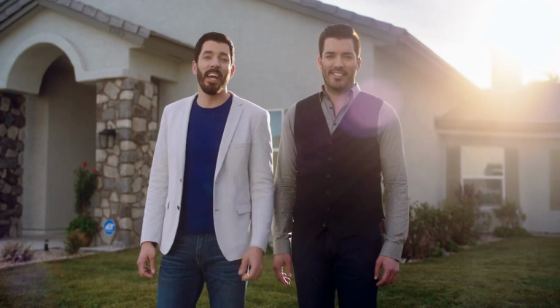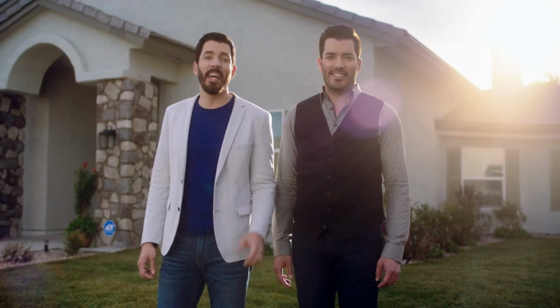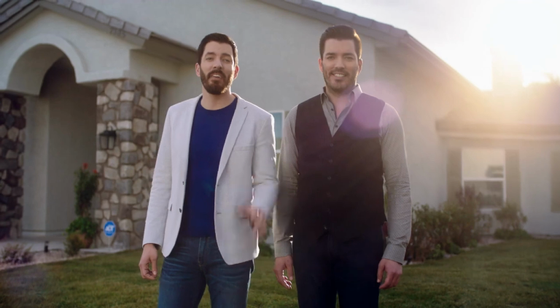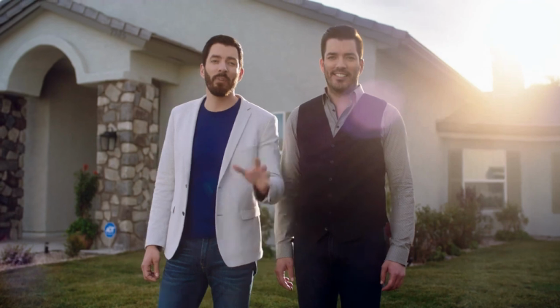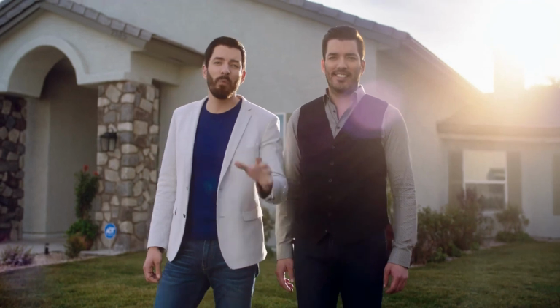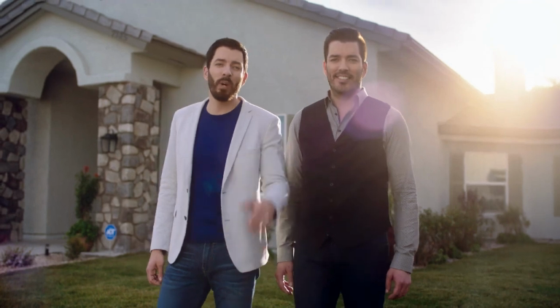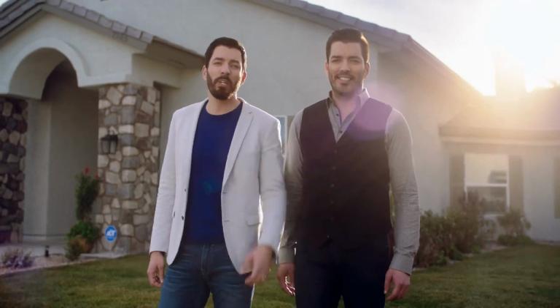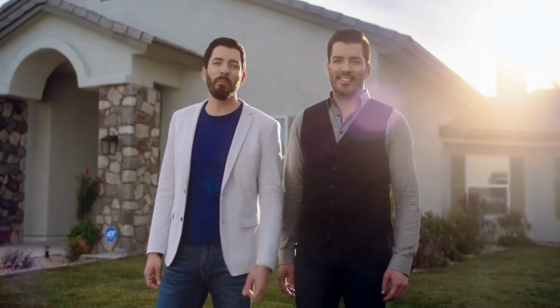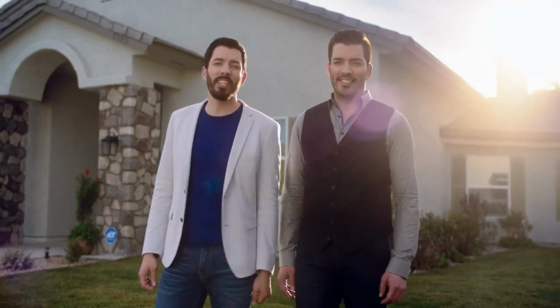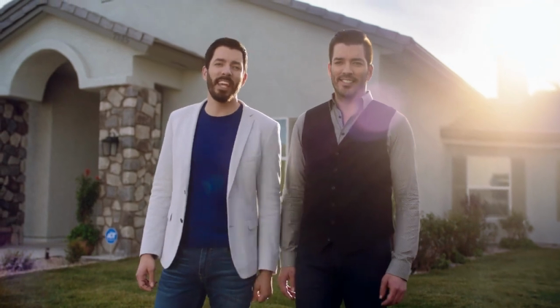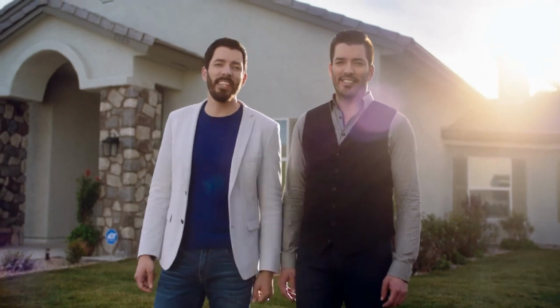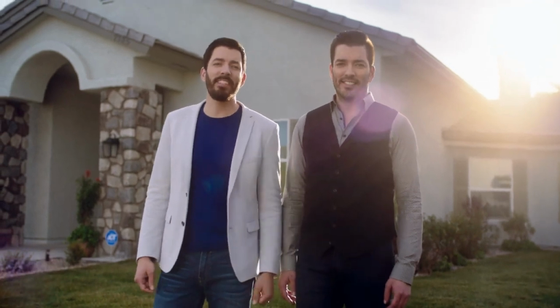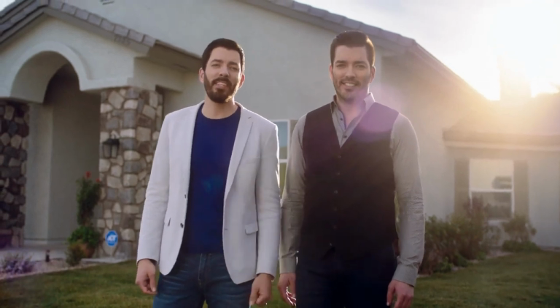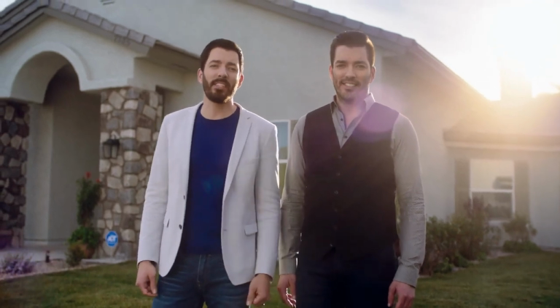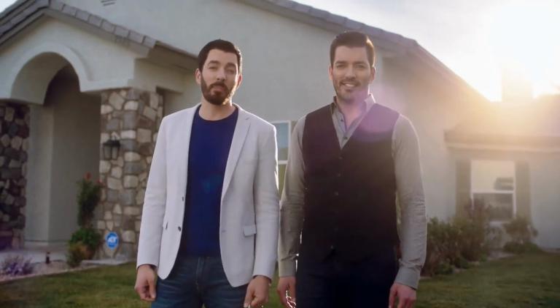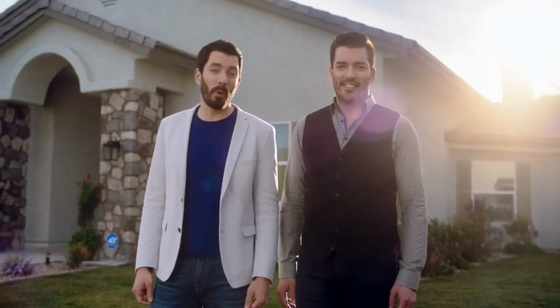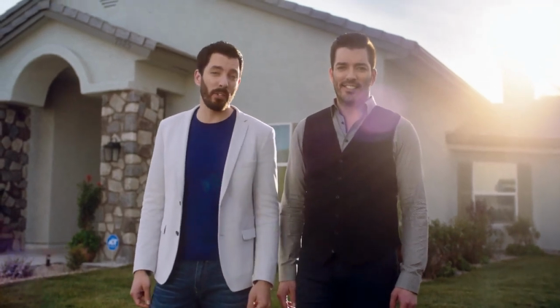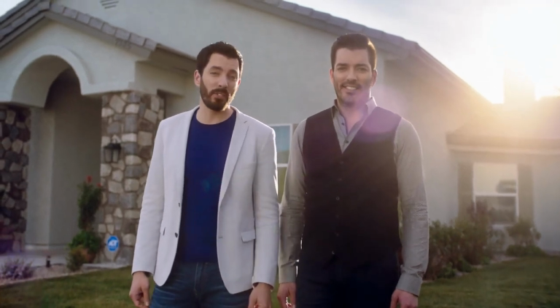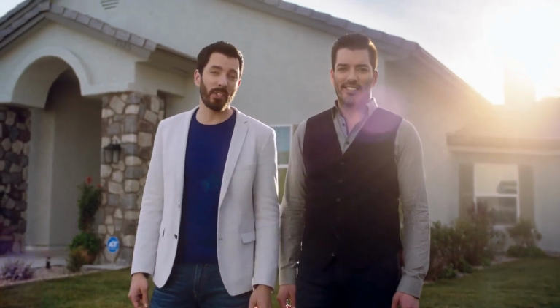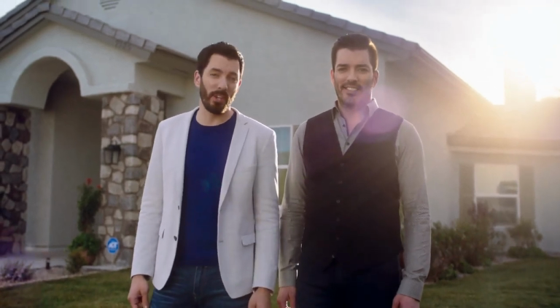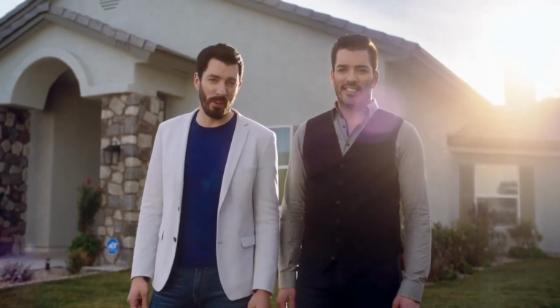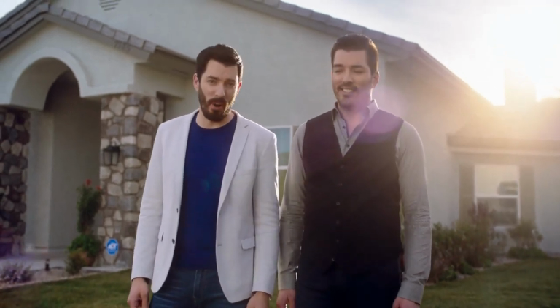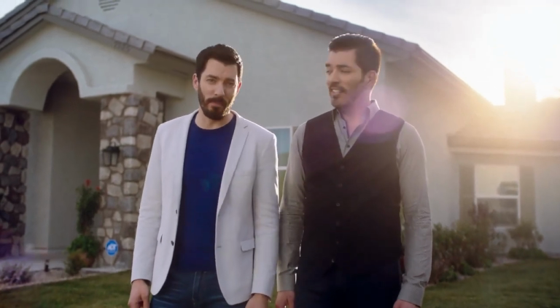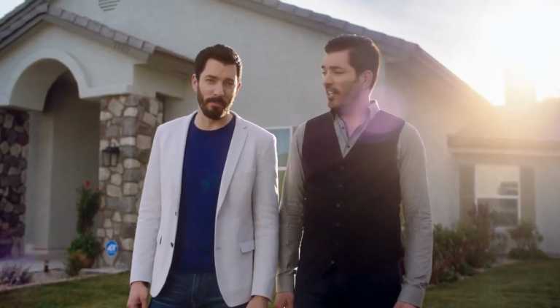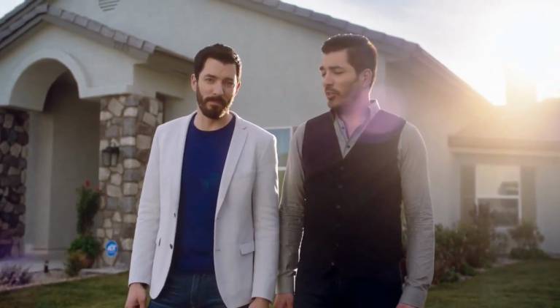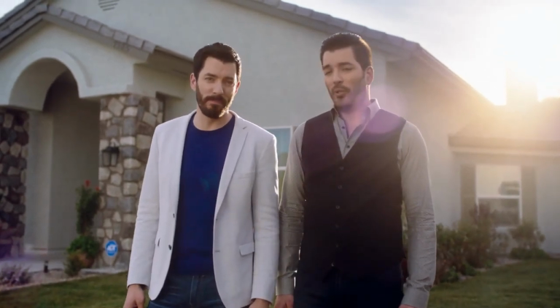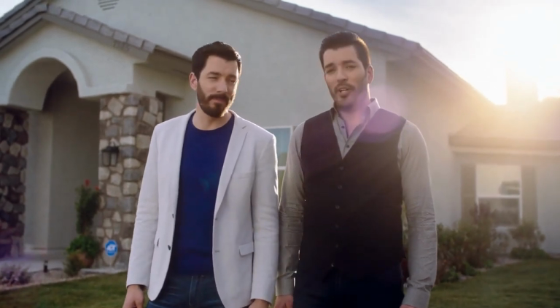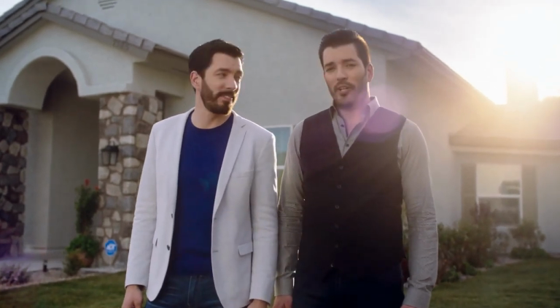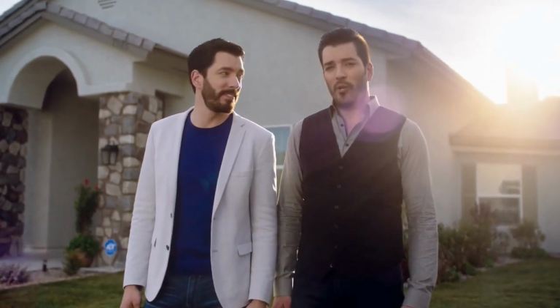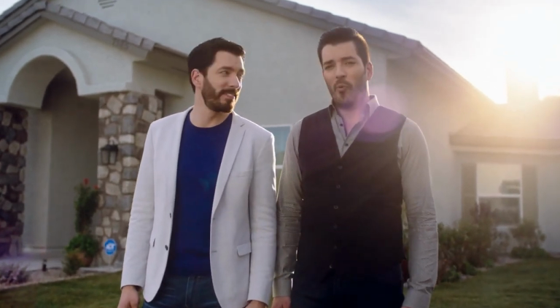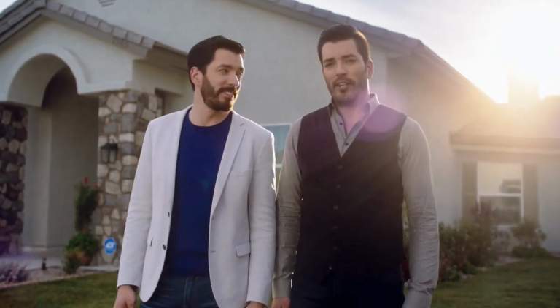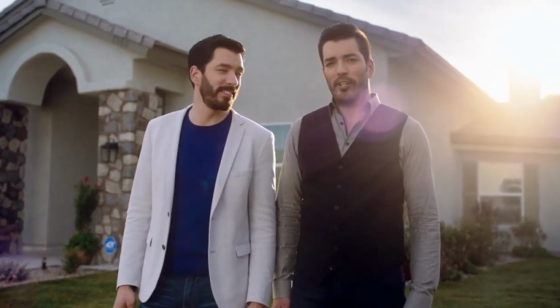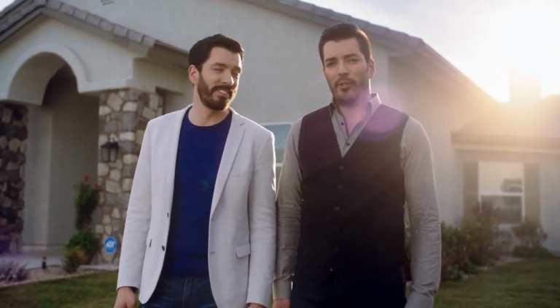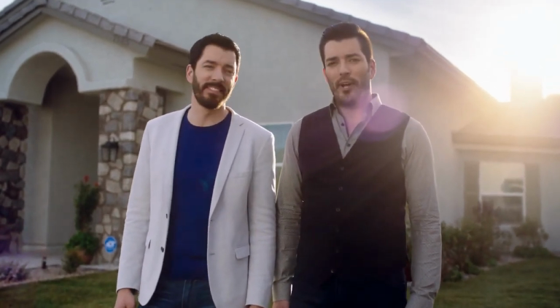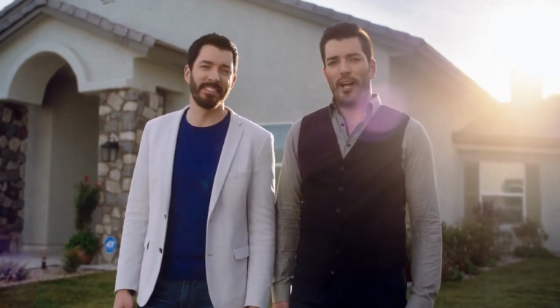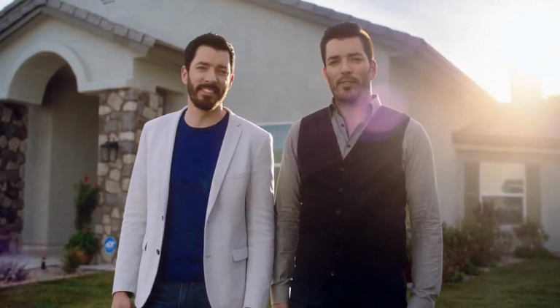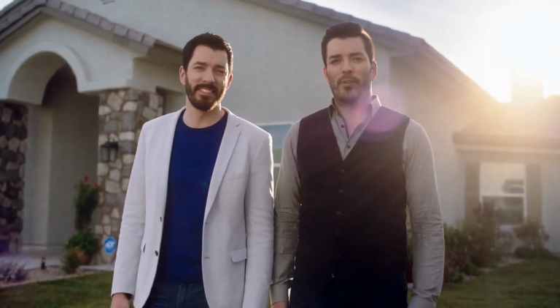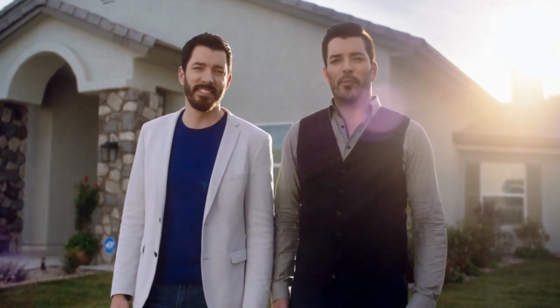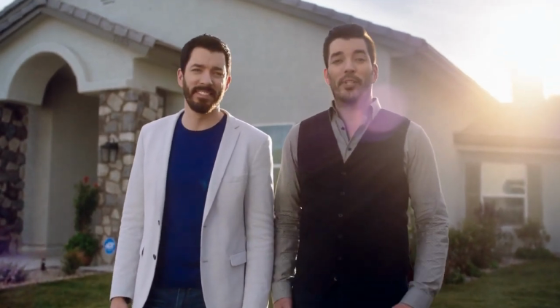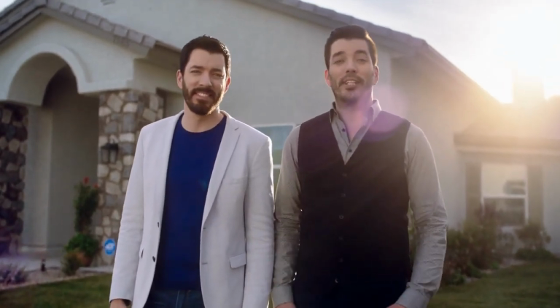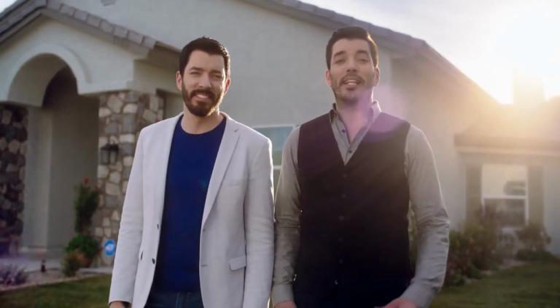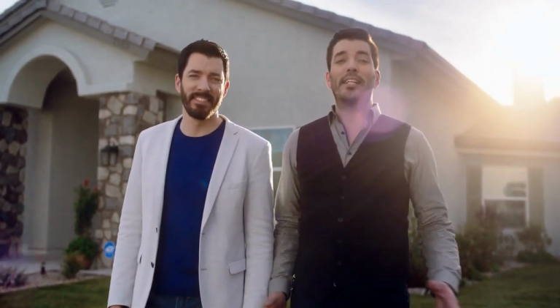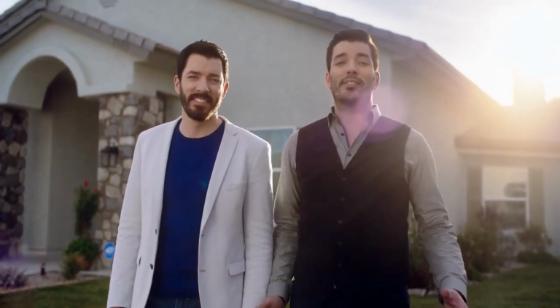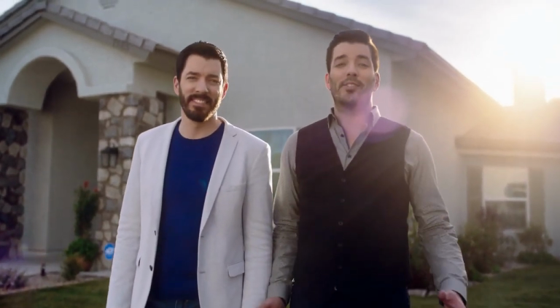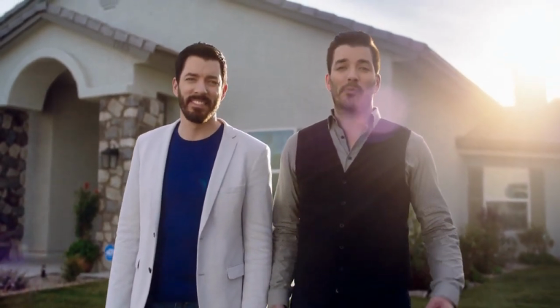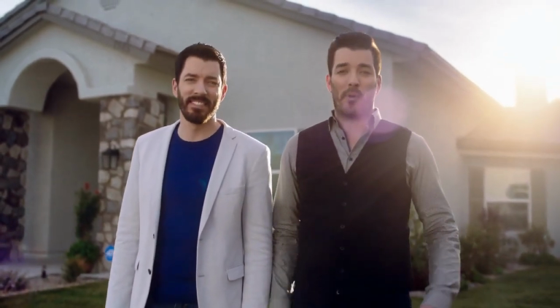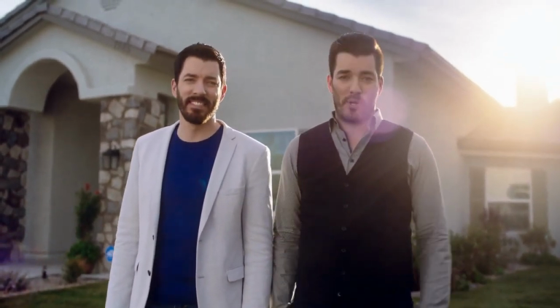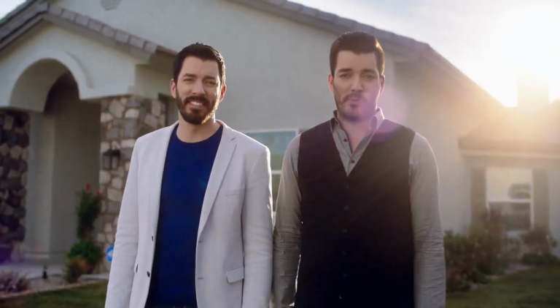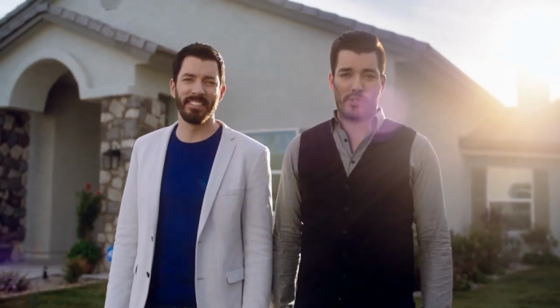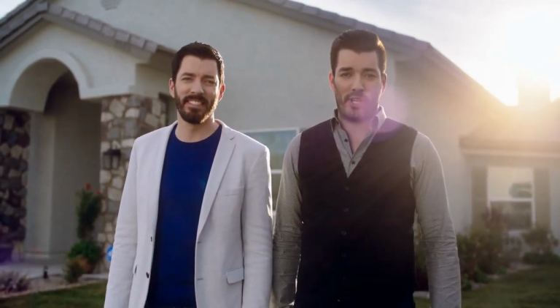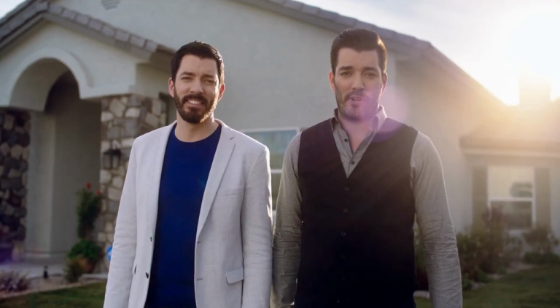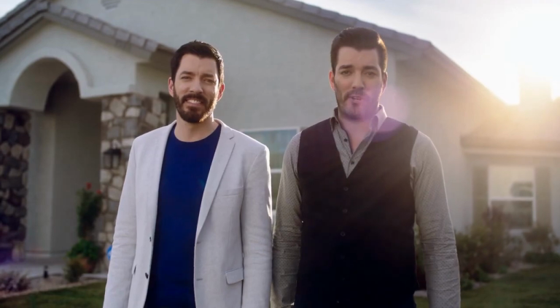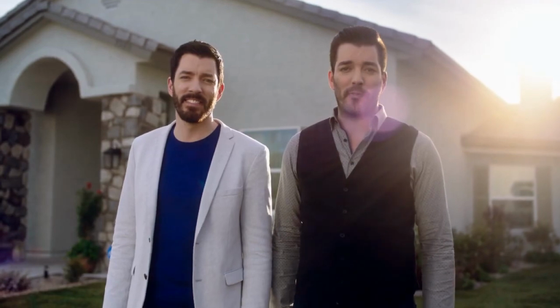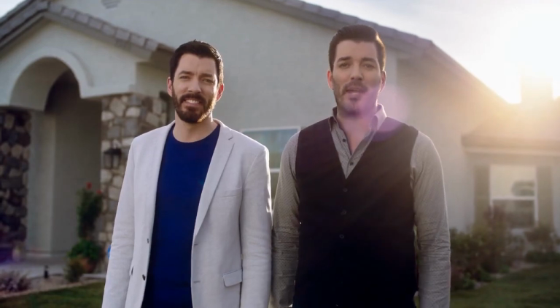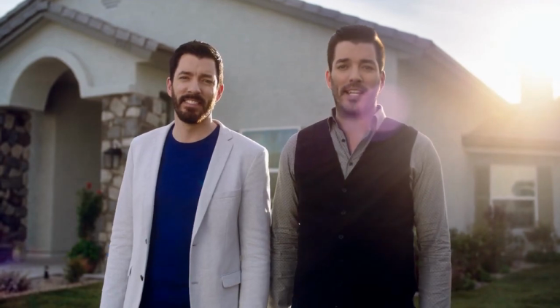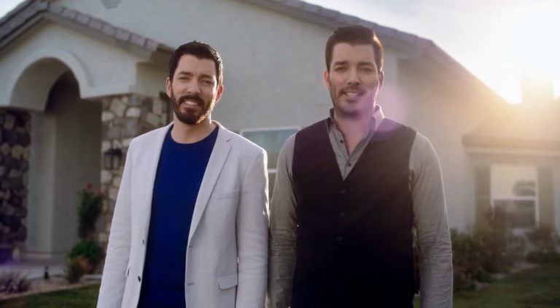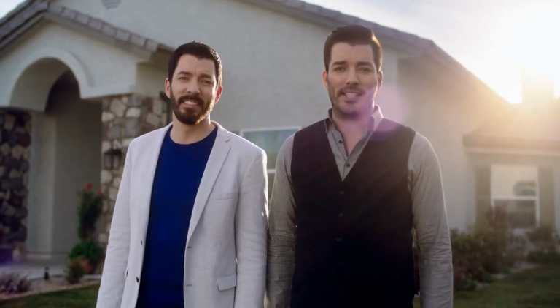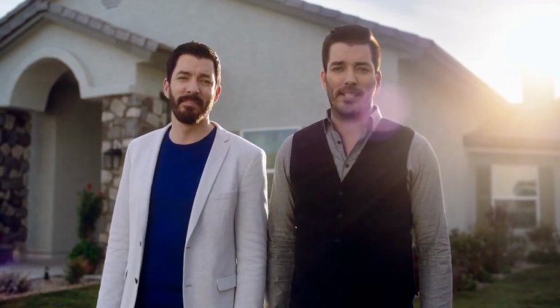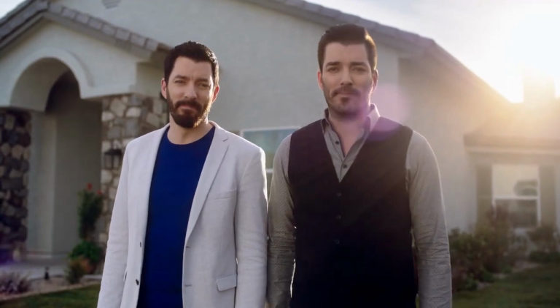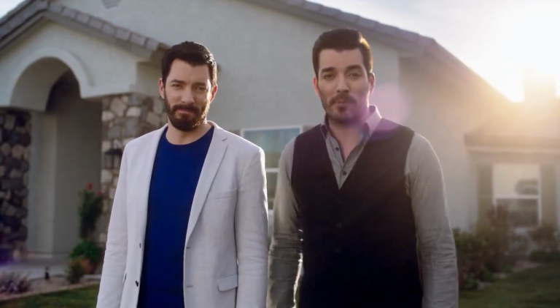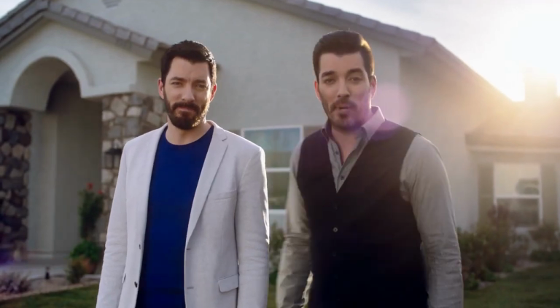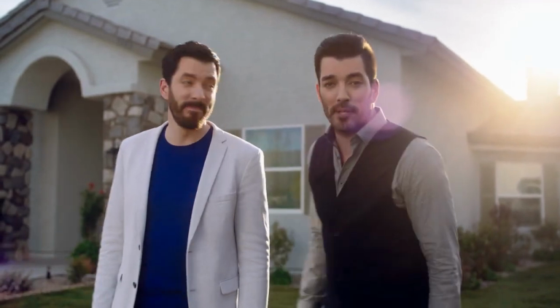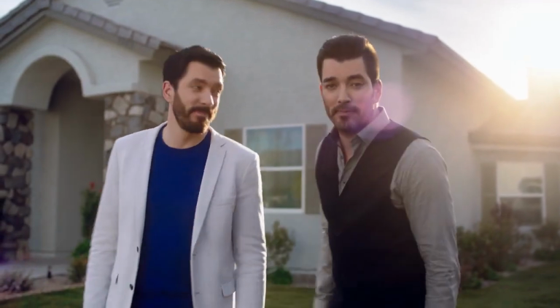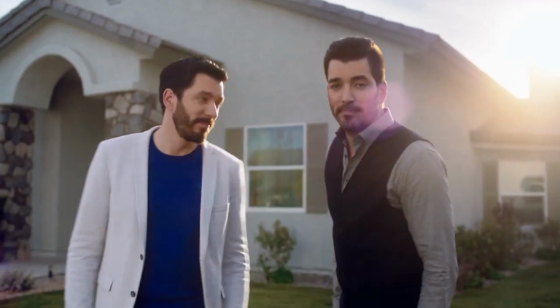Hey everyone, welcome to ADT's Smart and Secure Home. Drew and I are going to walk you through a house filled with the latest in smart home security from ADT. Come on in.